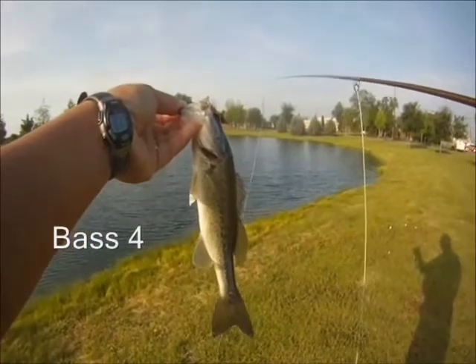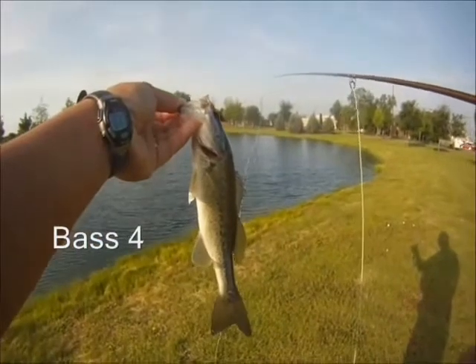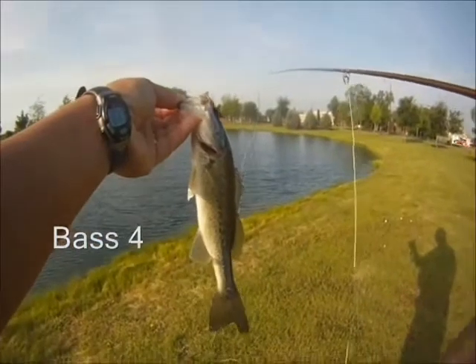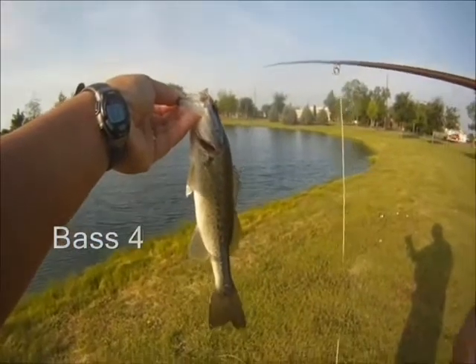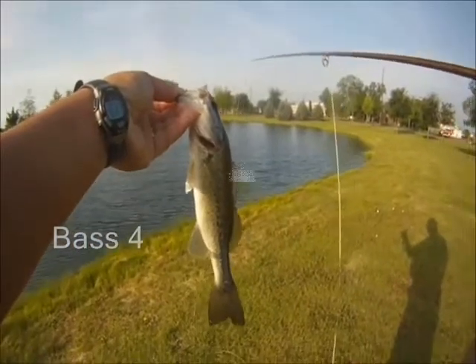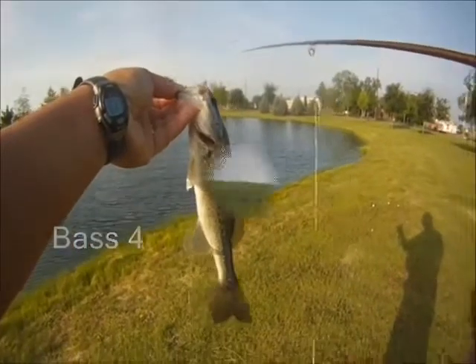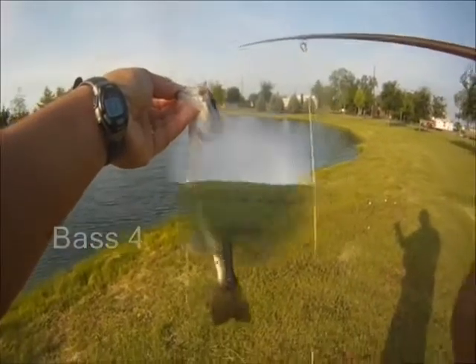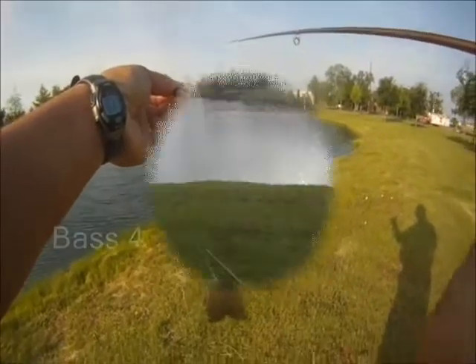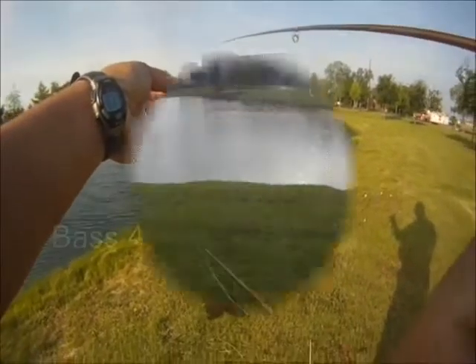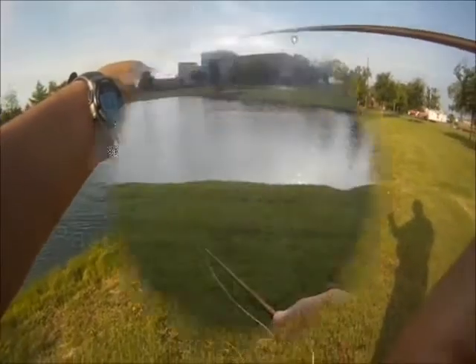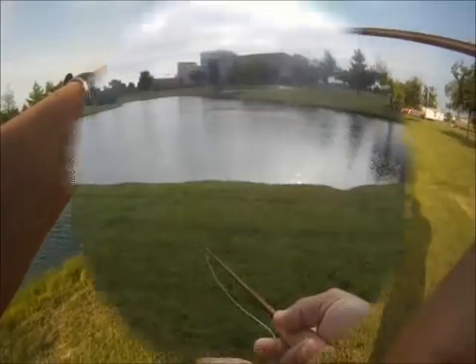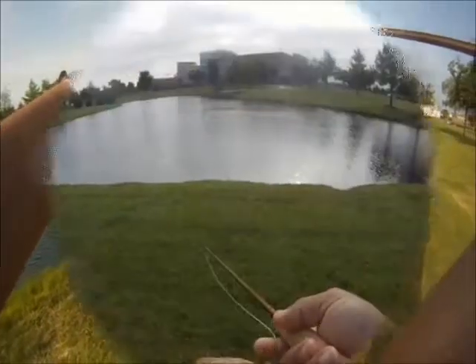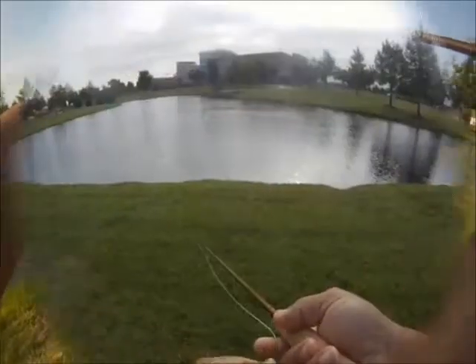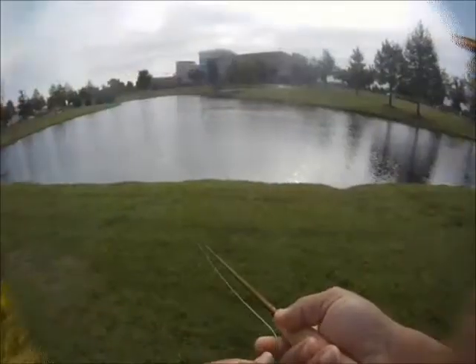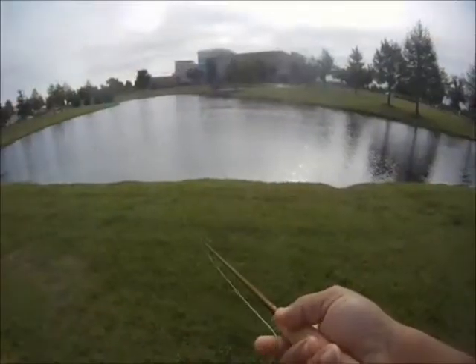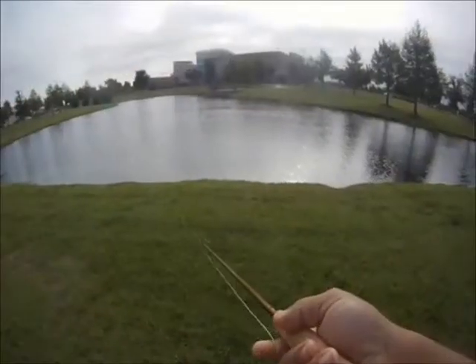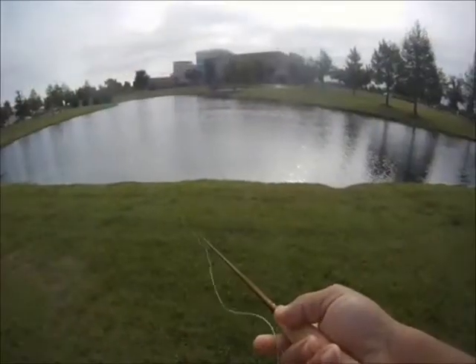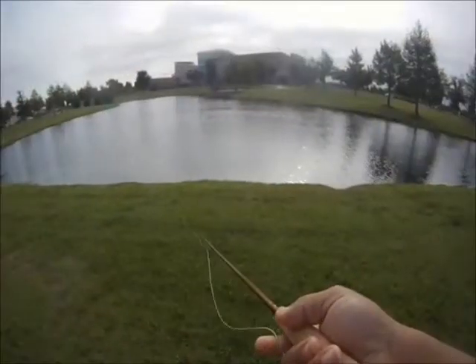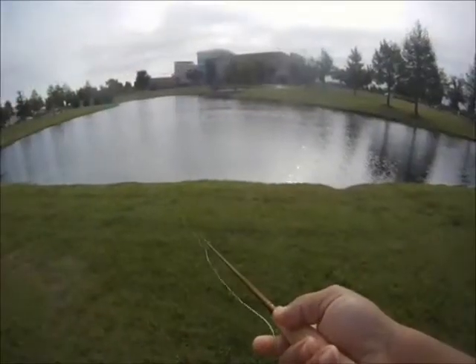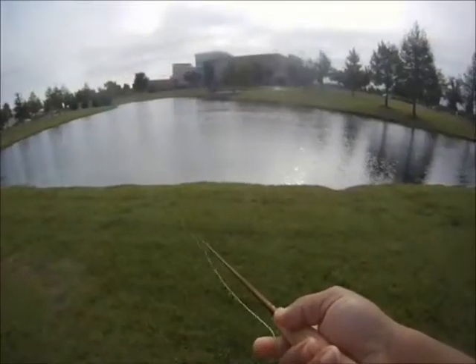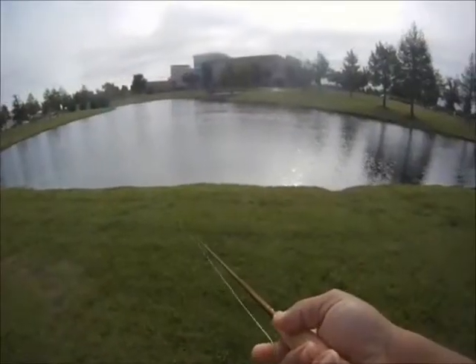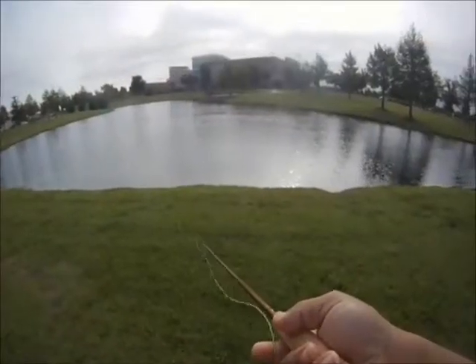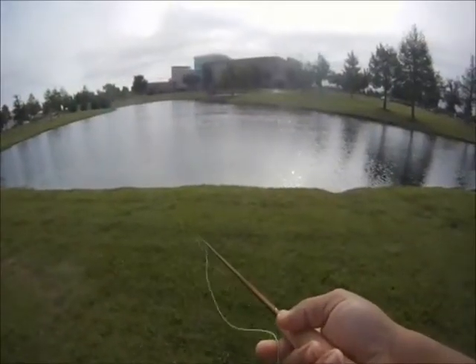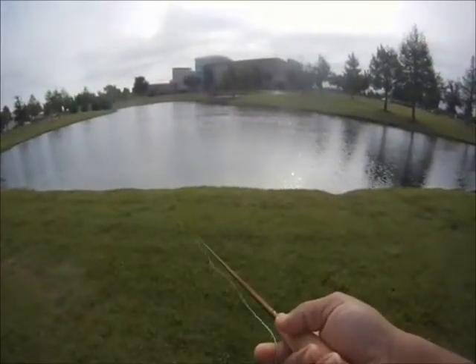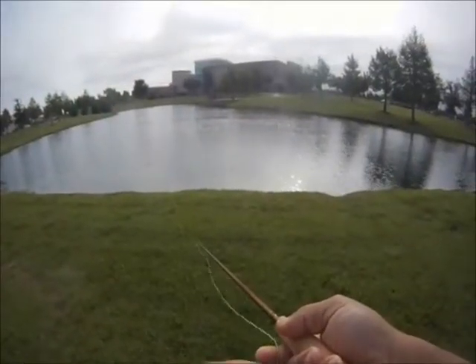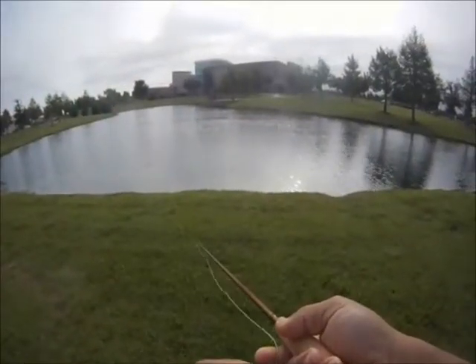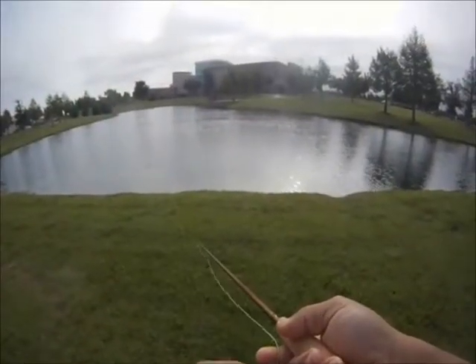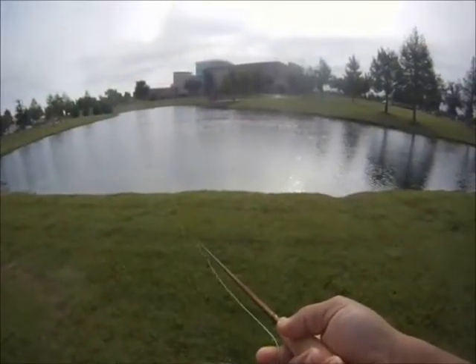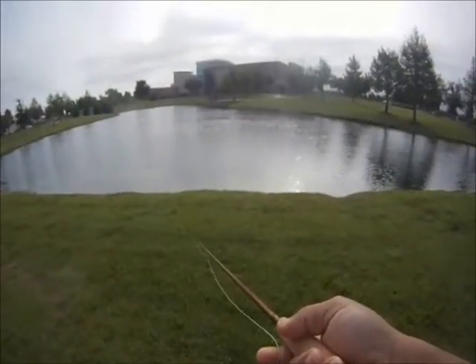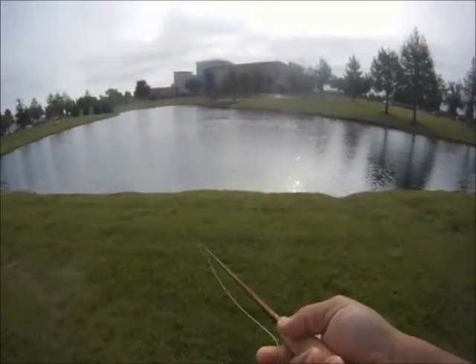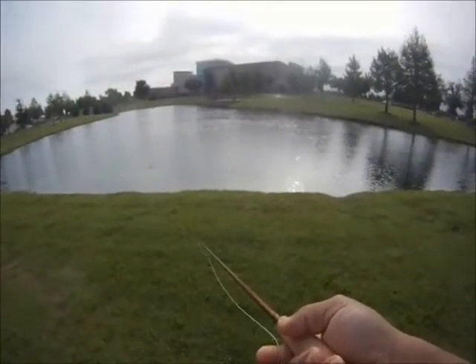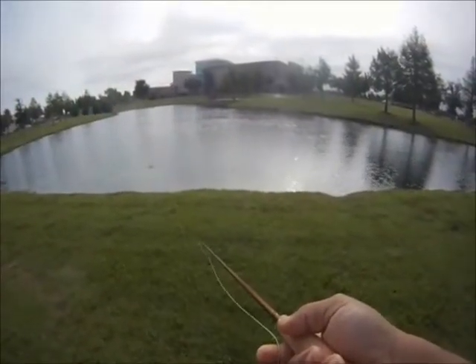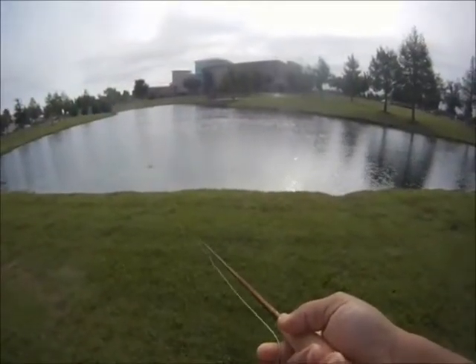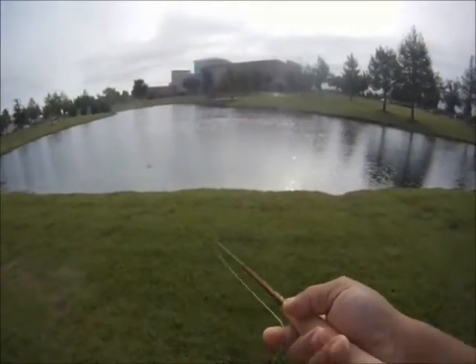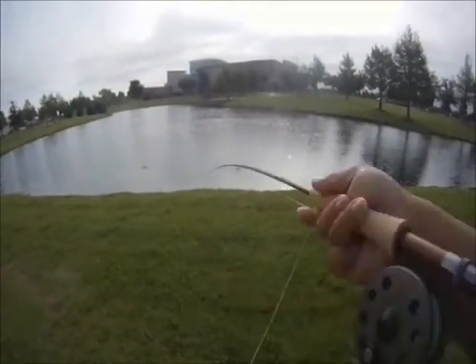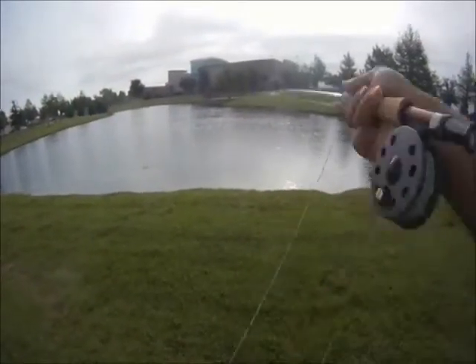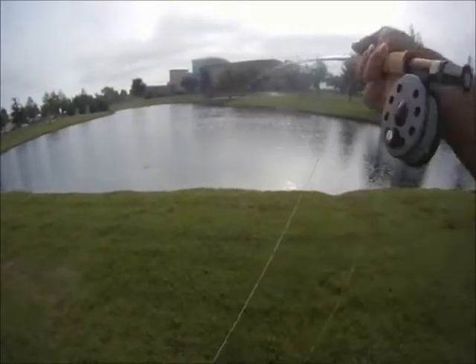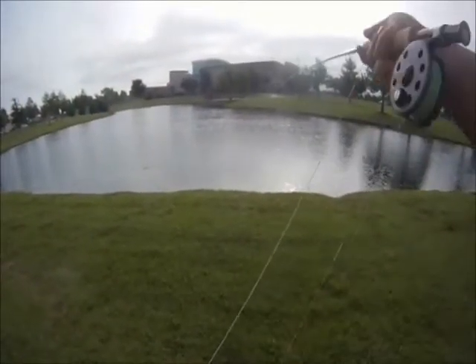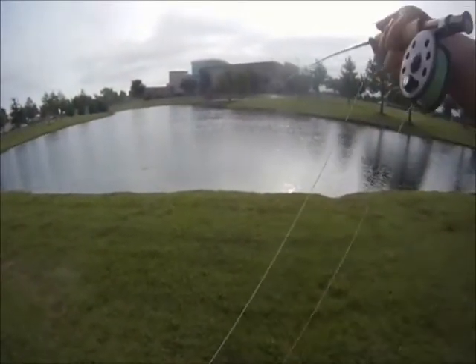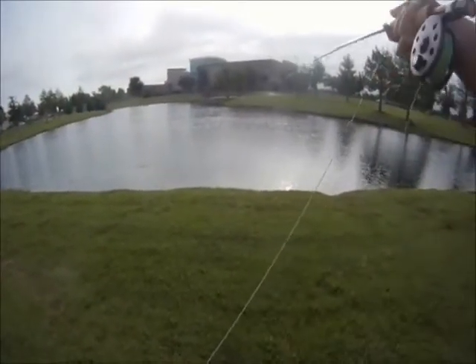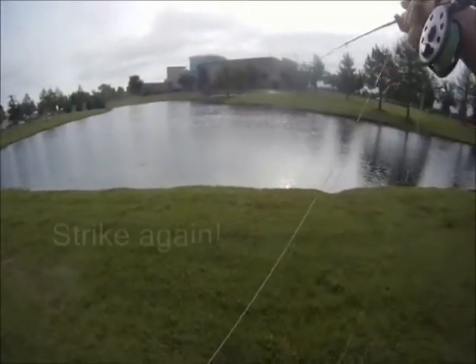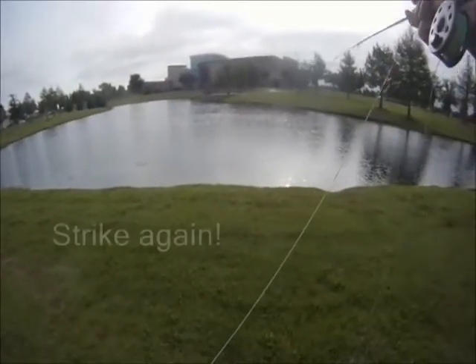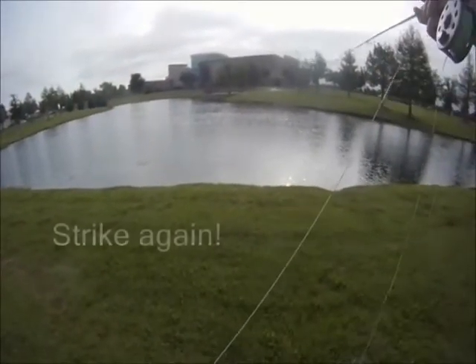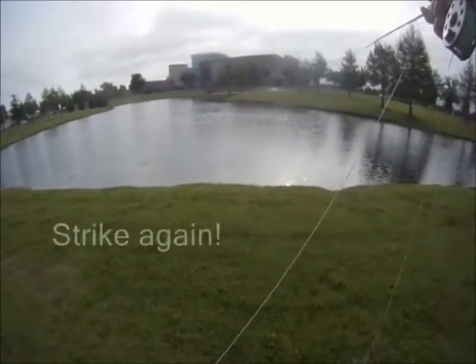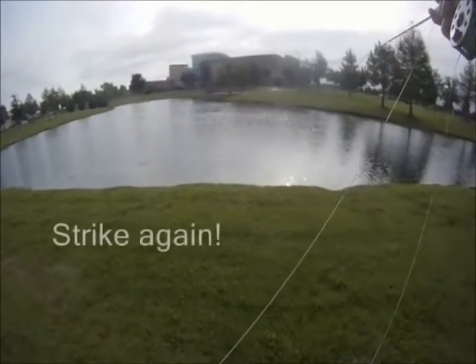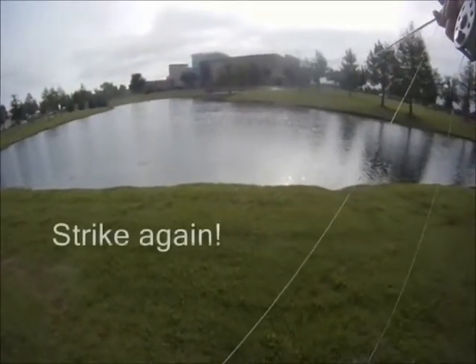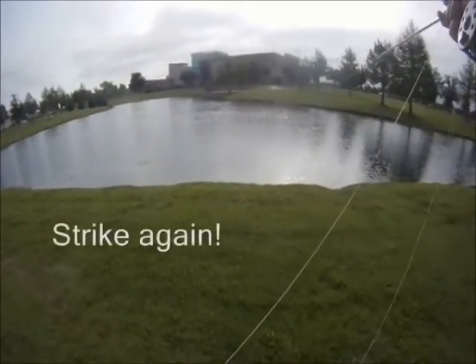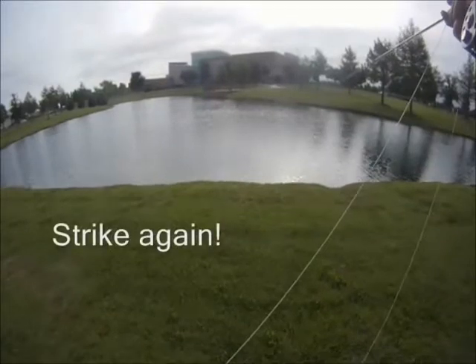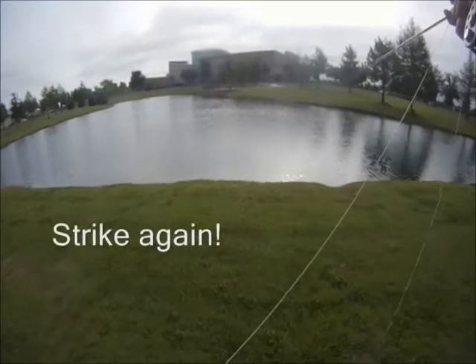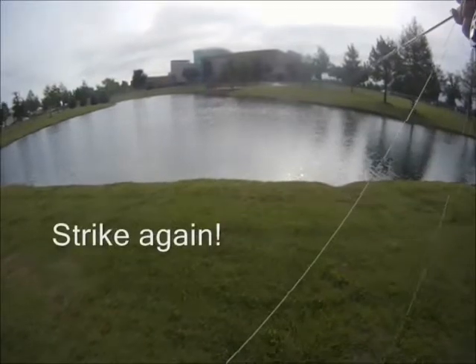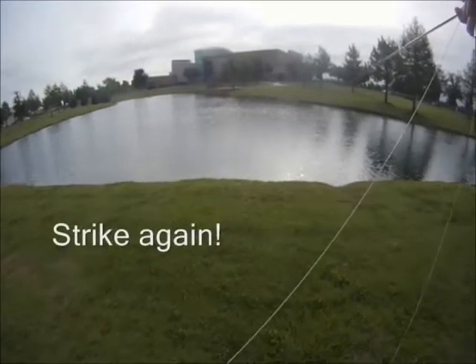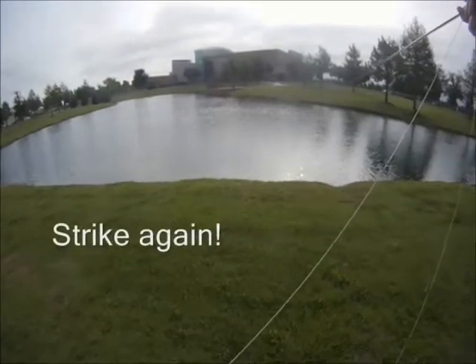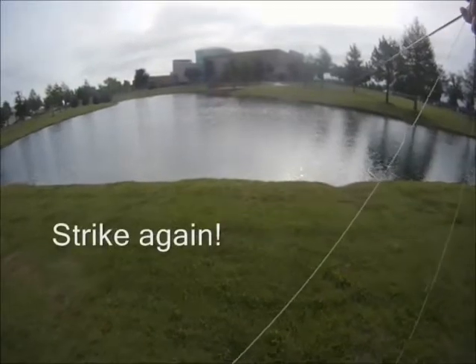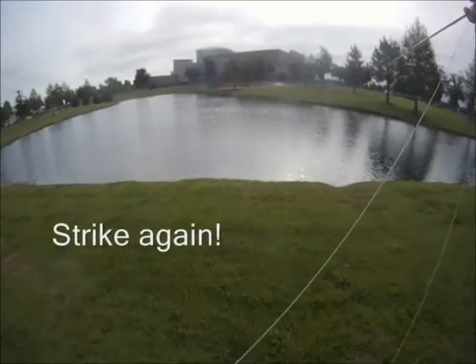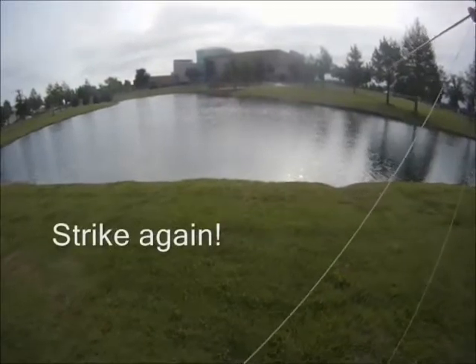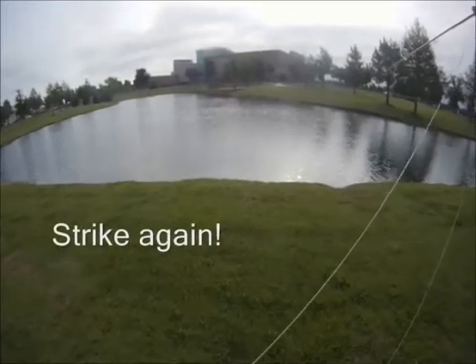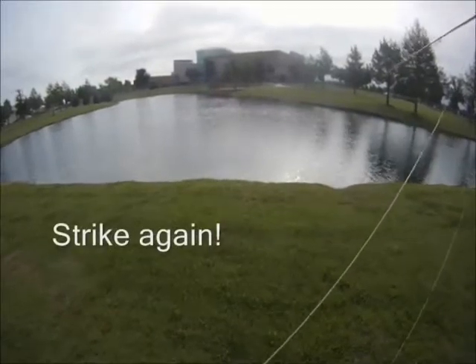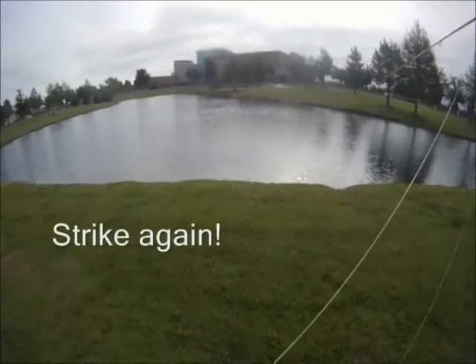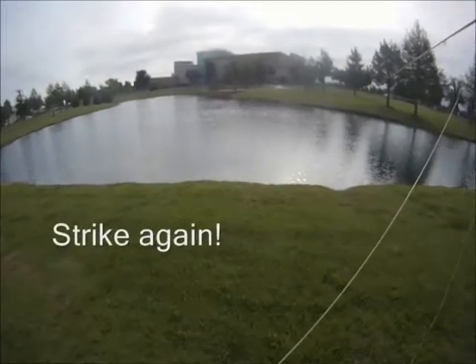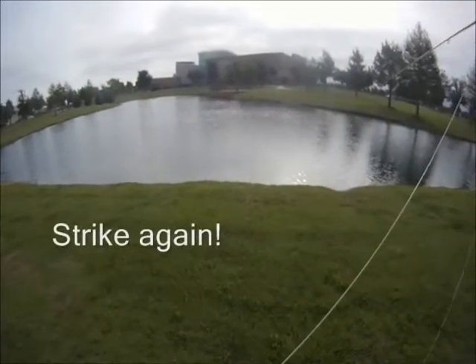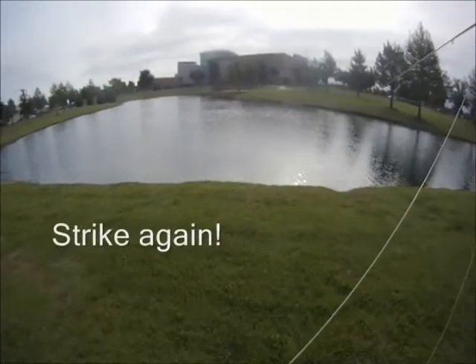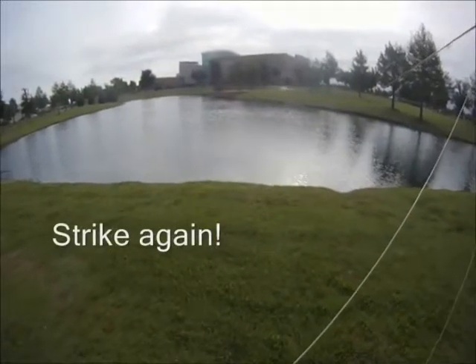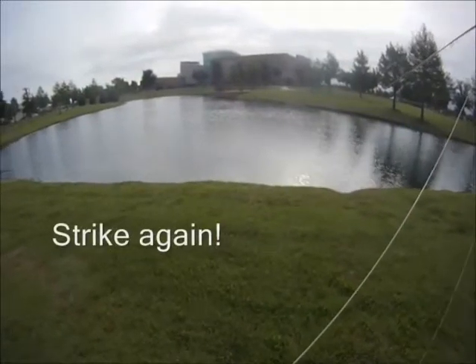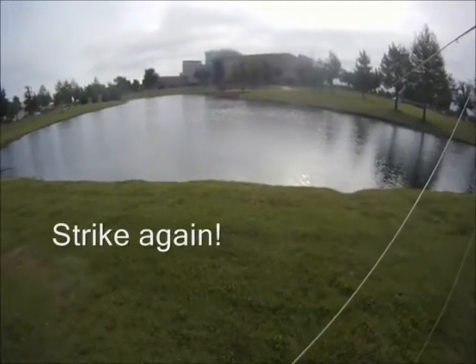And this is bass number four. So we kept on working around the pond, had some more misses, and then we got another strike.